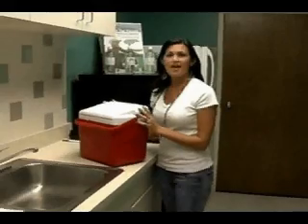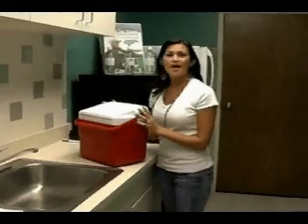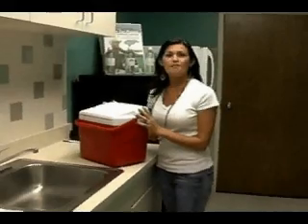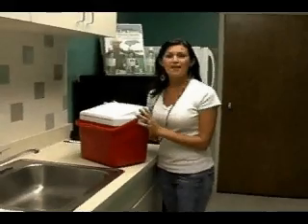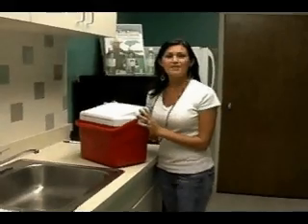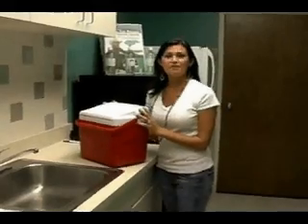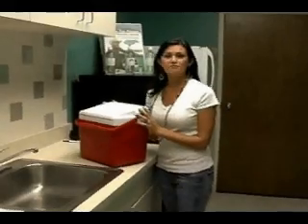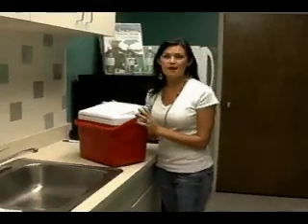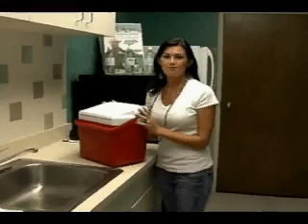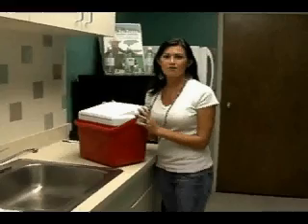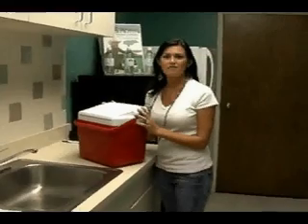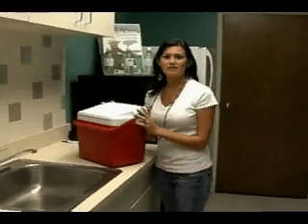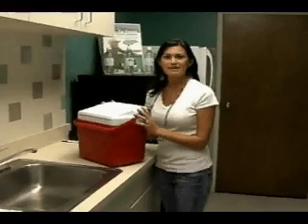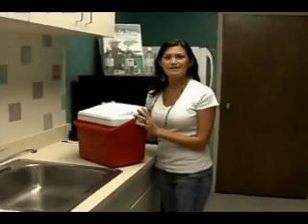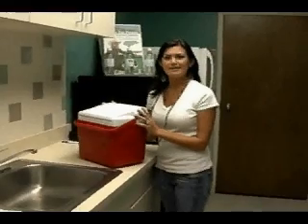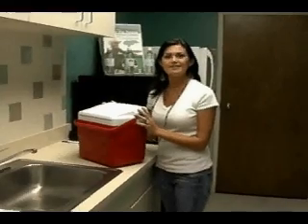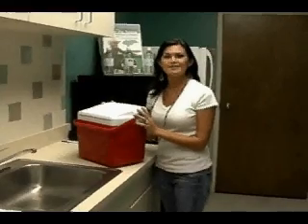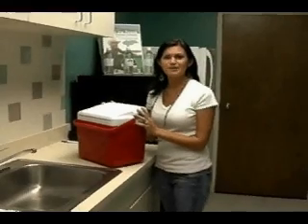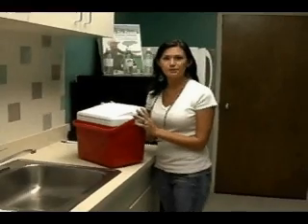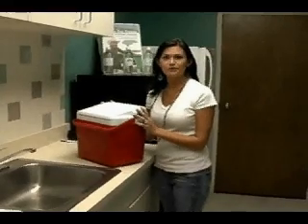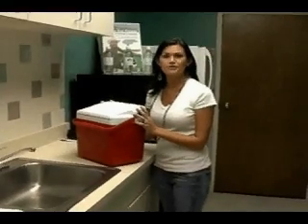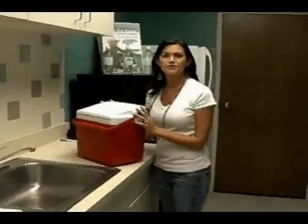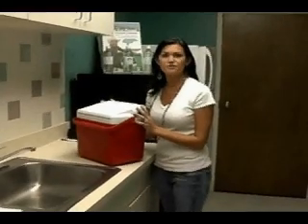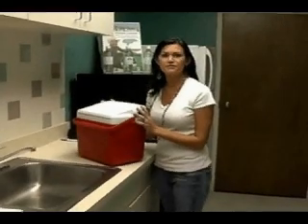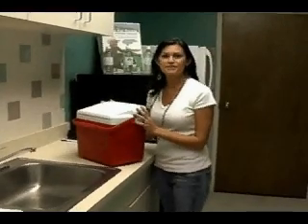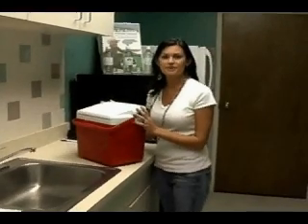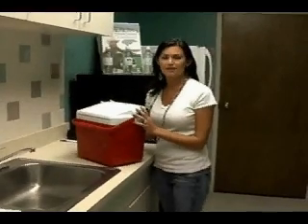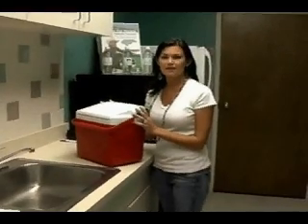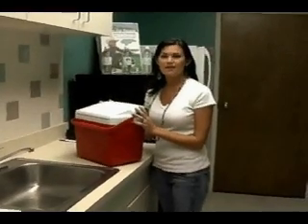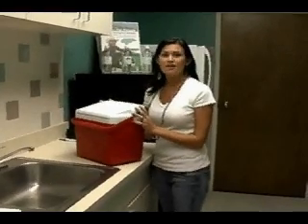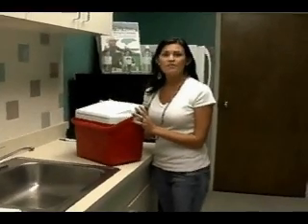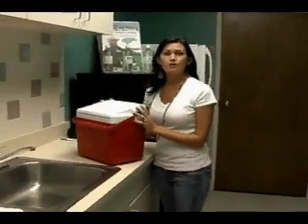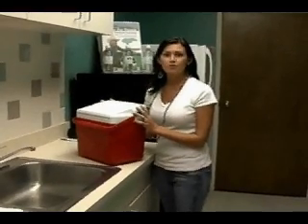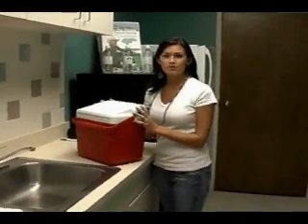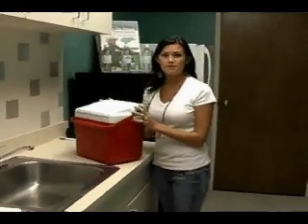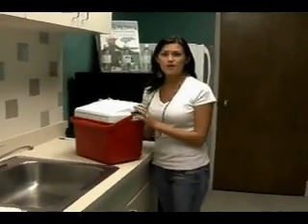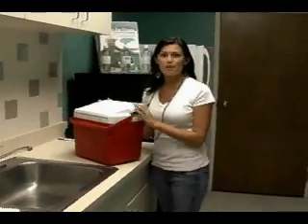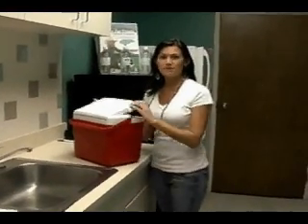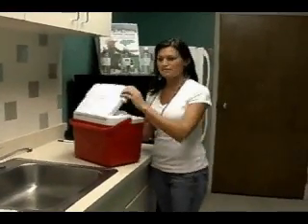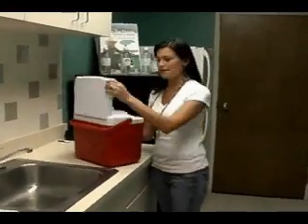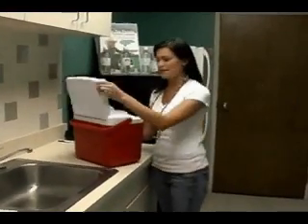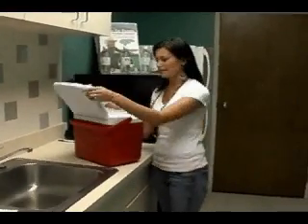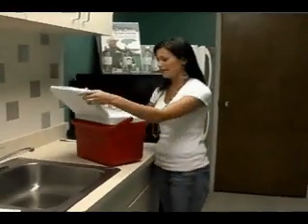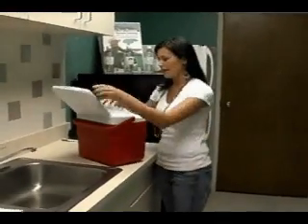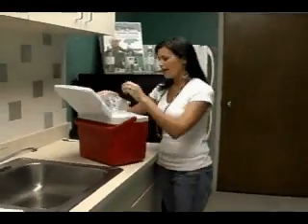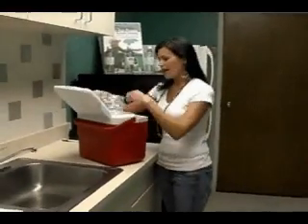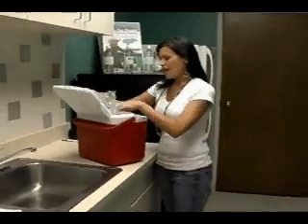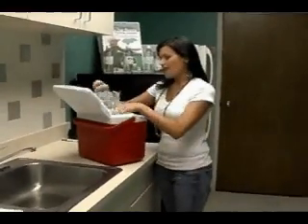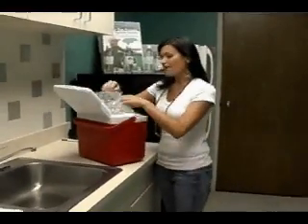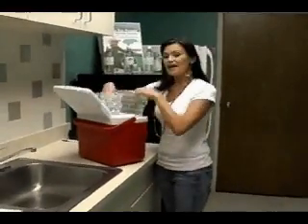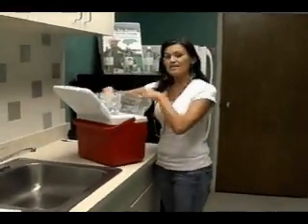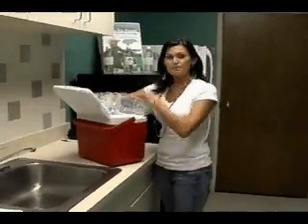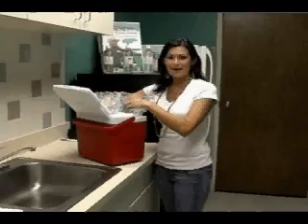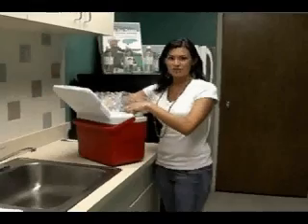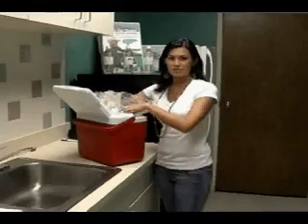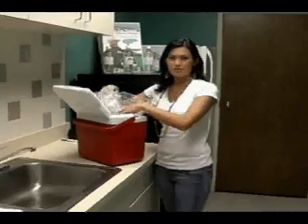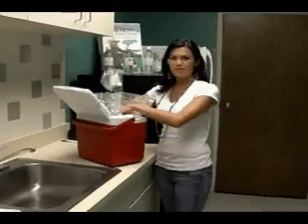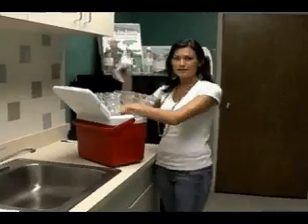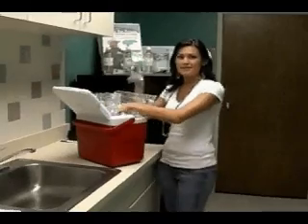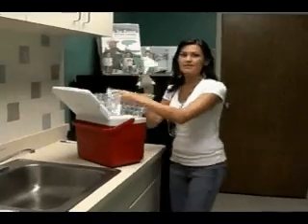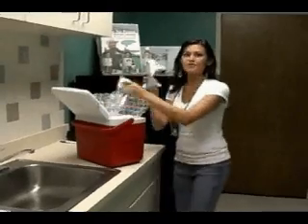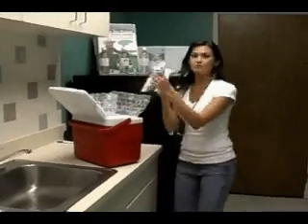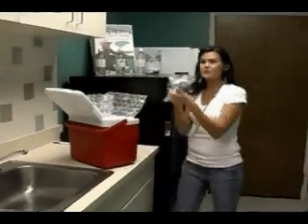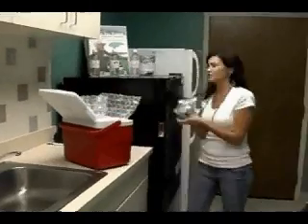Upon the arrival of an EEMT cooler to your facility, the cooler should be opened immediately, and the ice pack should be placed in the freezer.